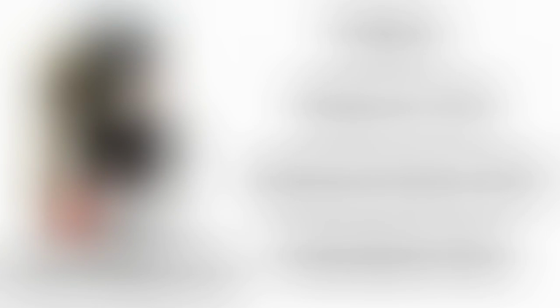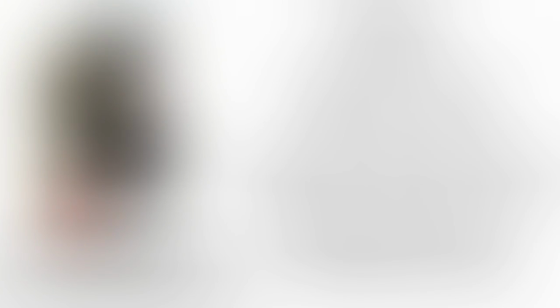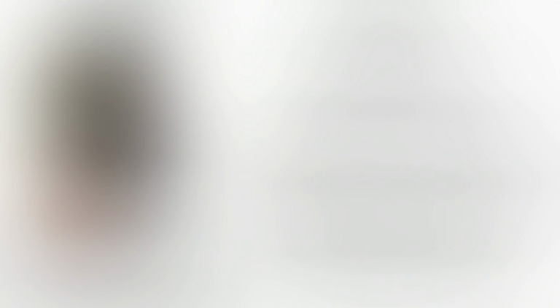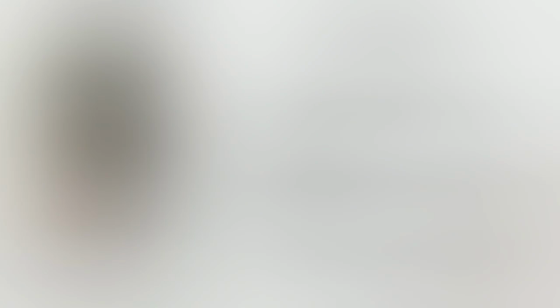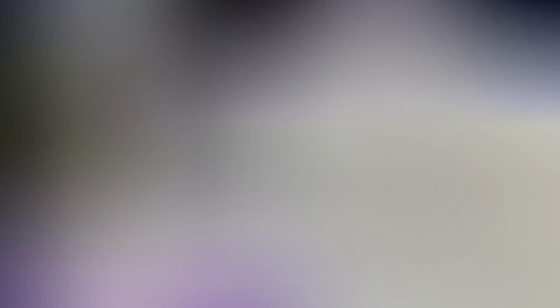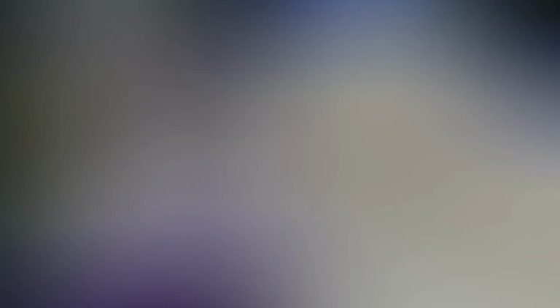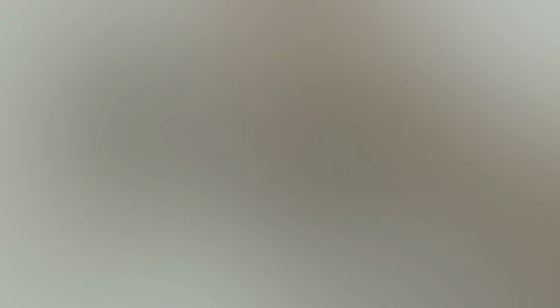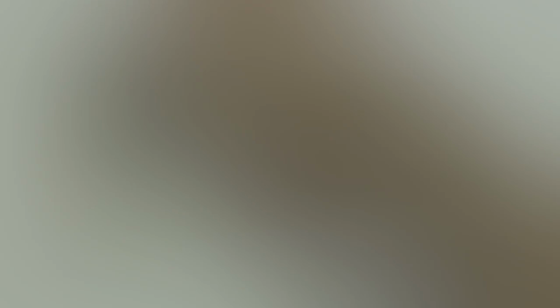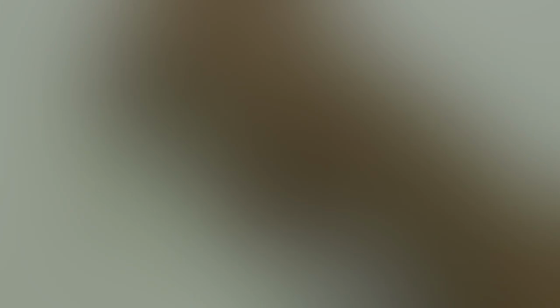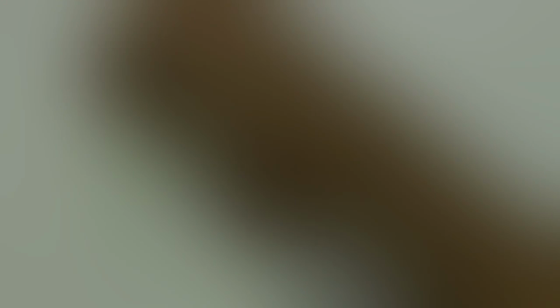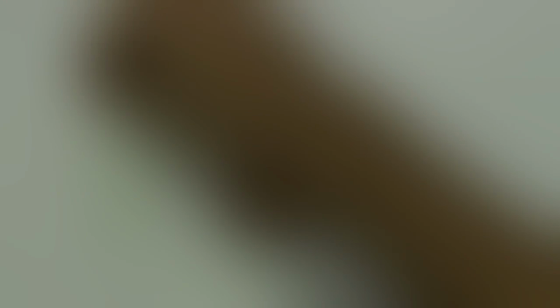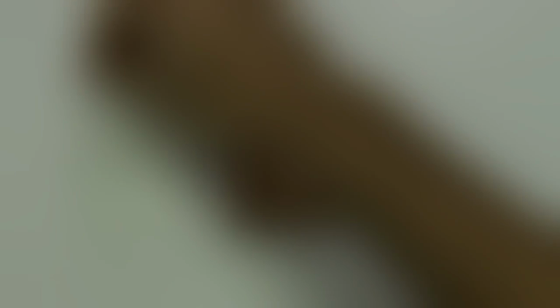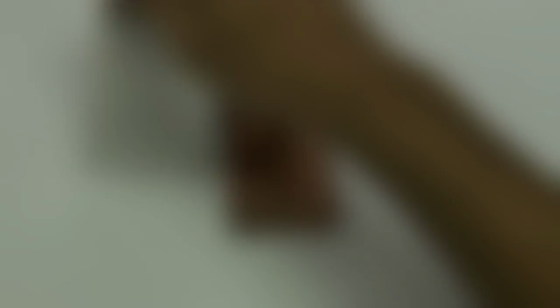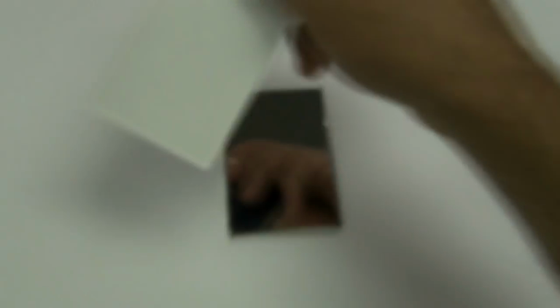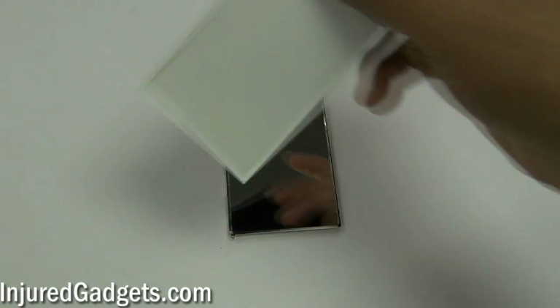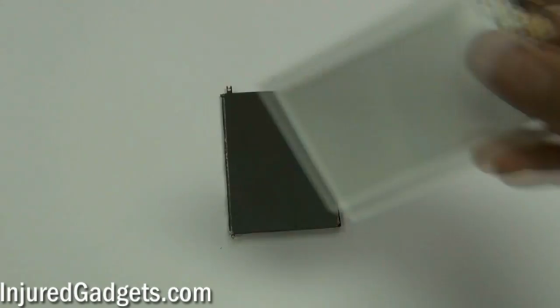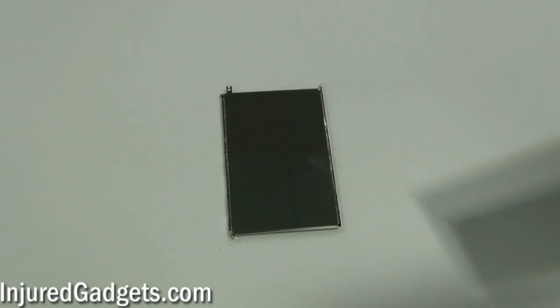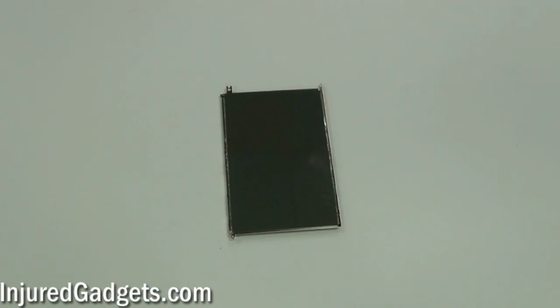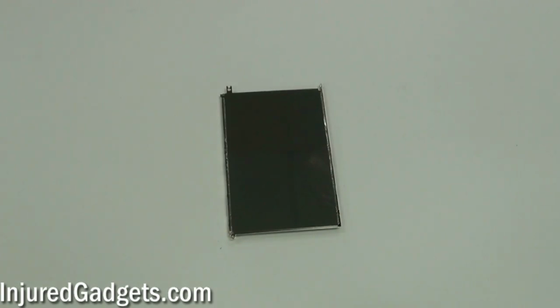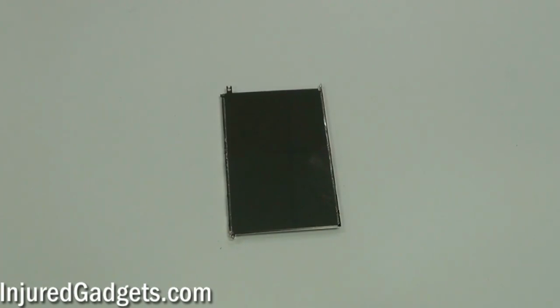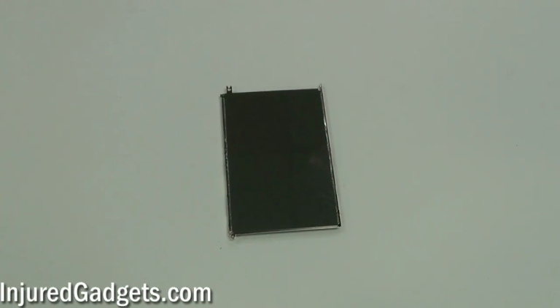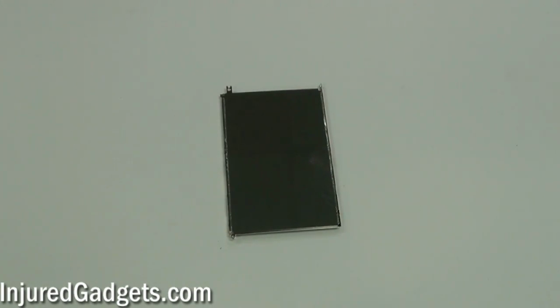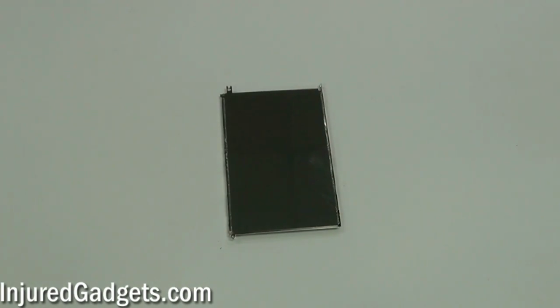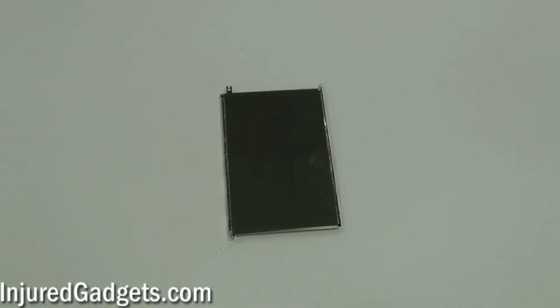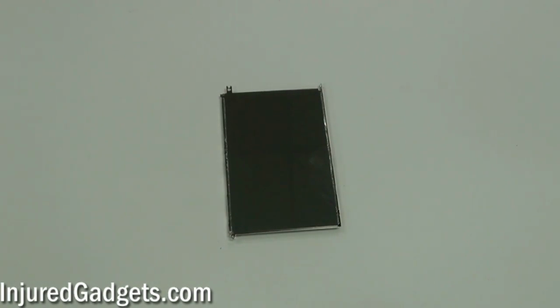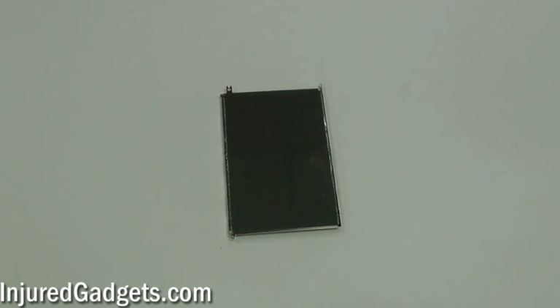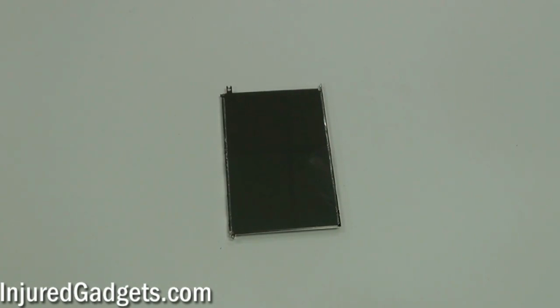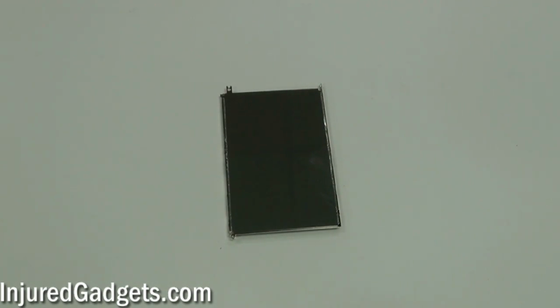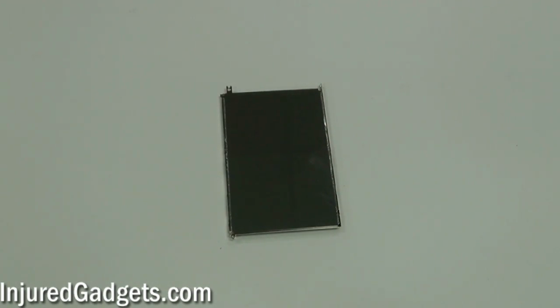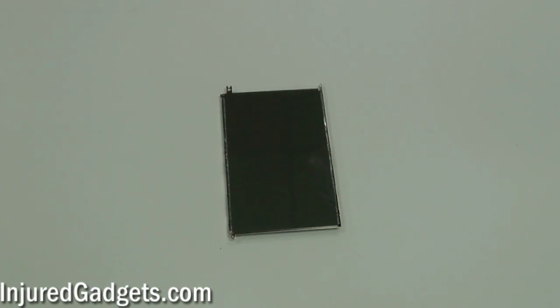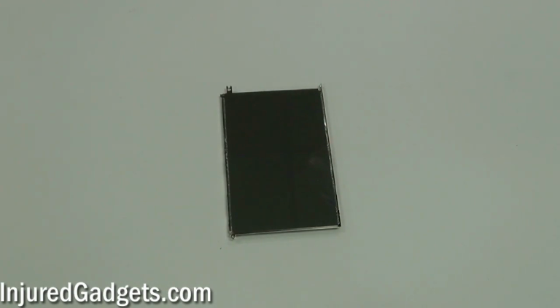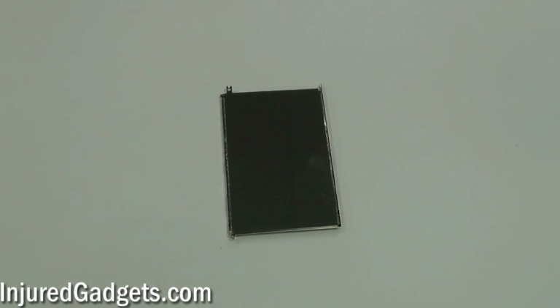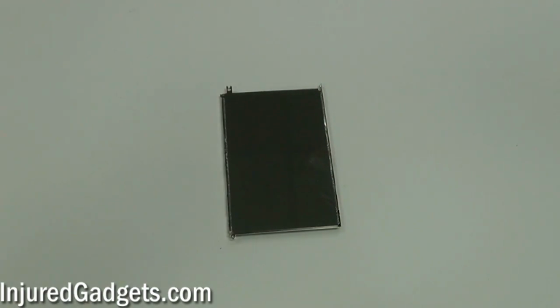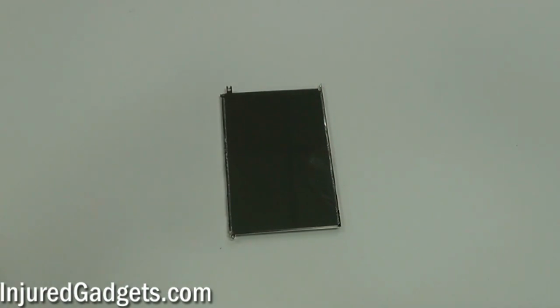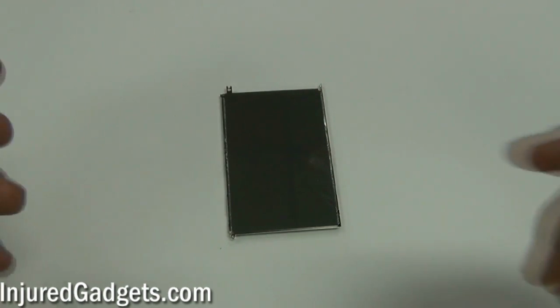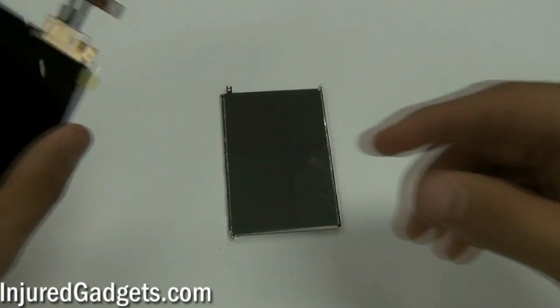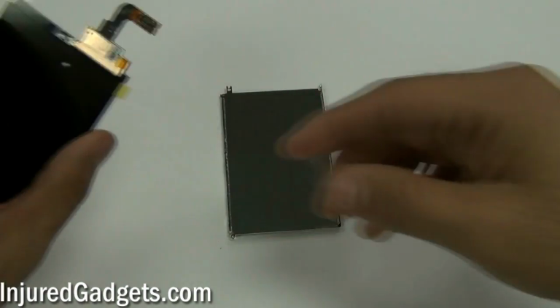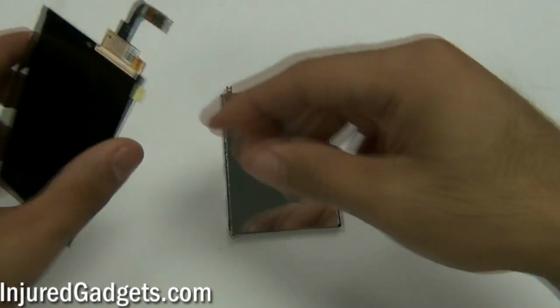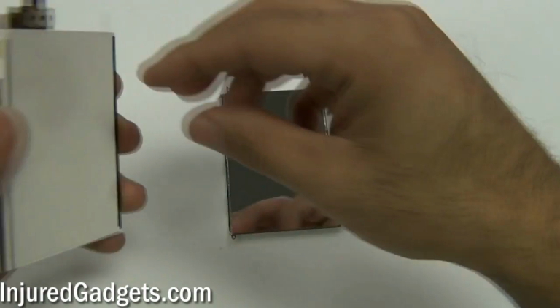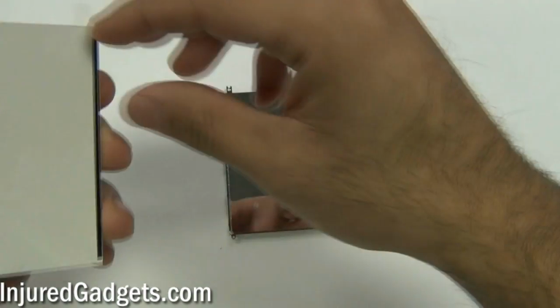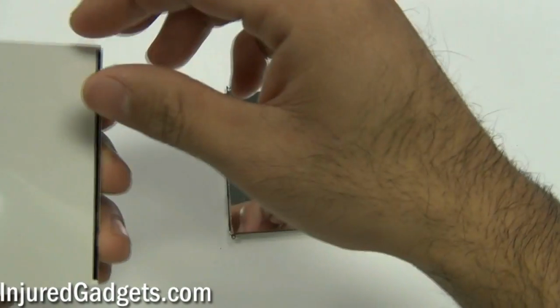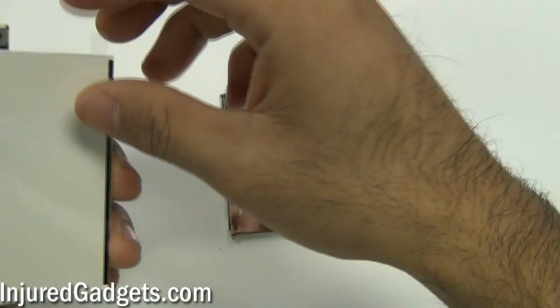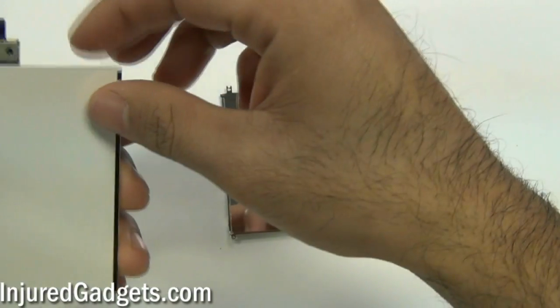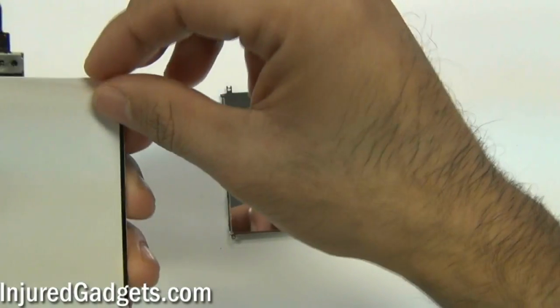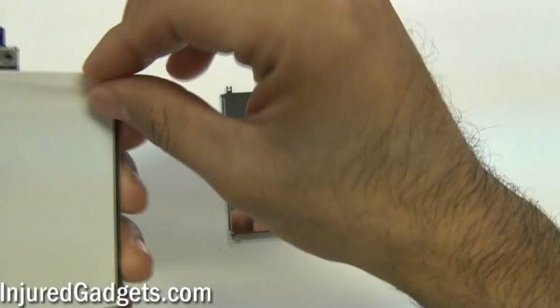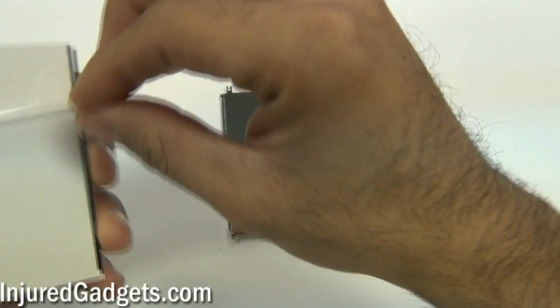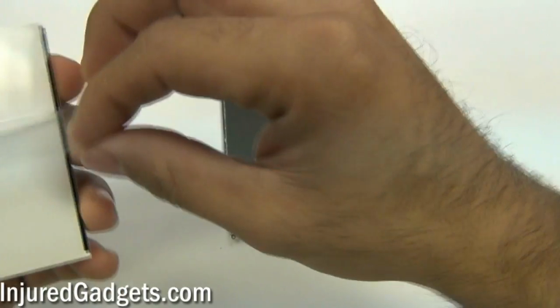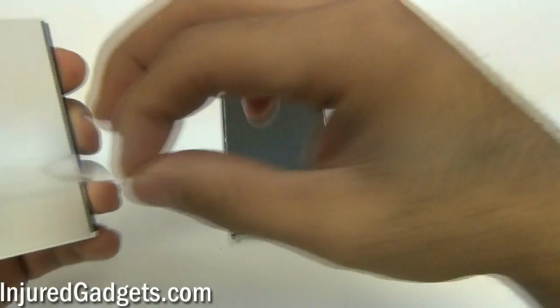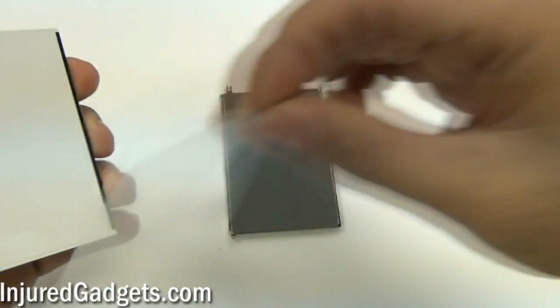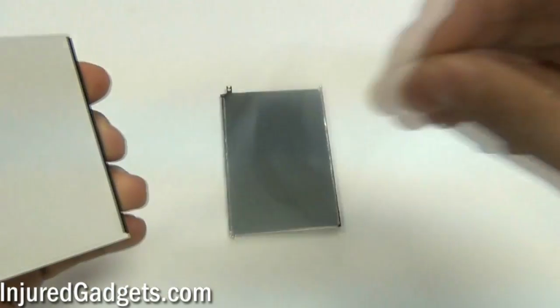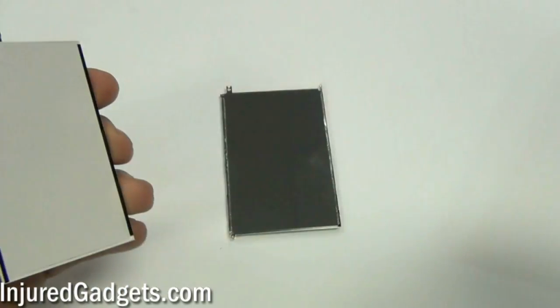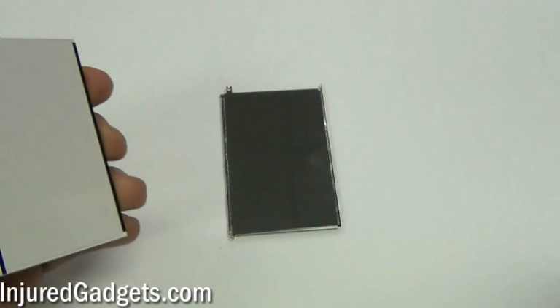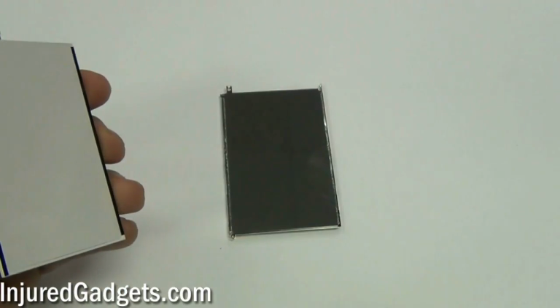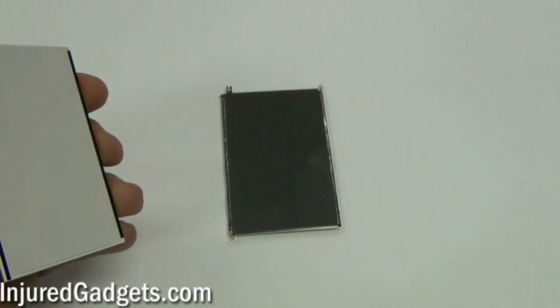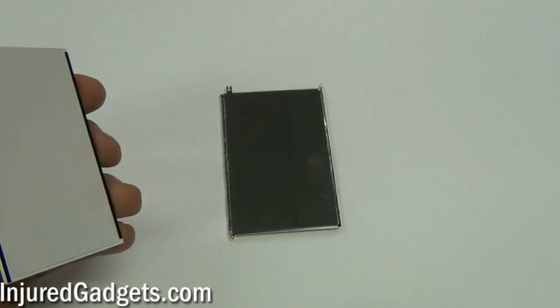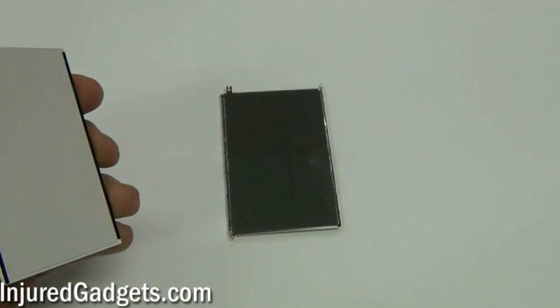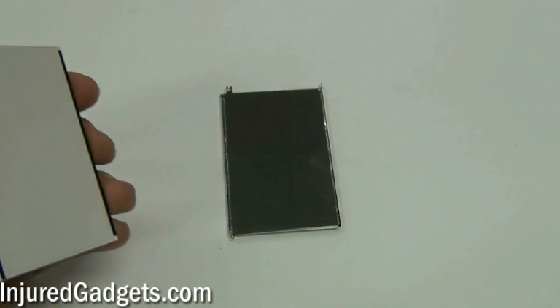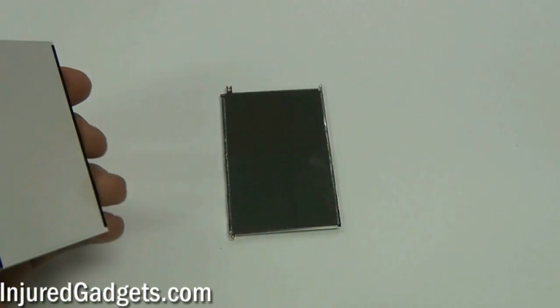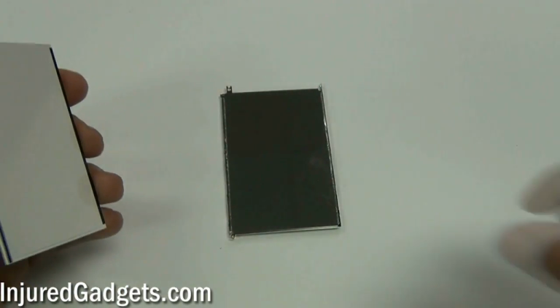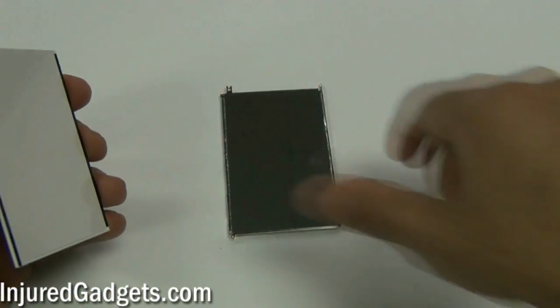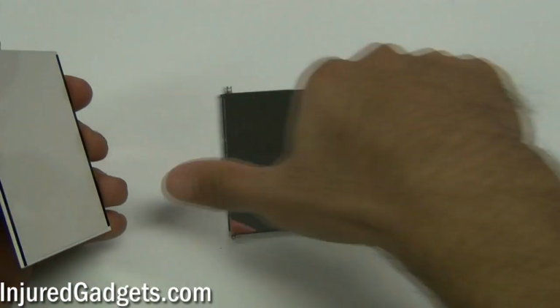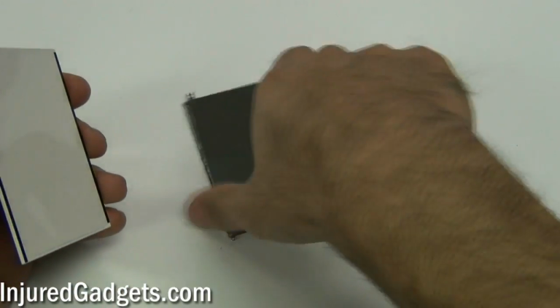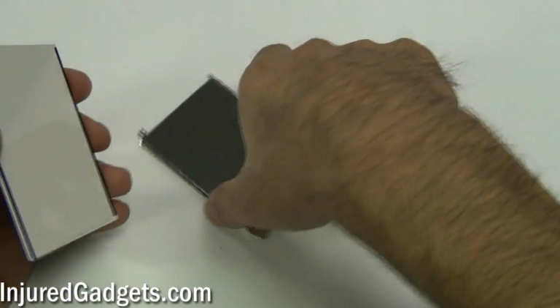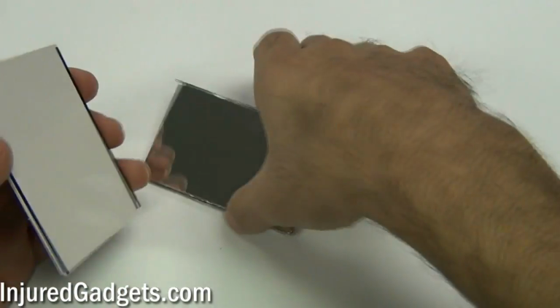Hey ladies and gentlemen, welcome to the iPhone 3G and 3GS LCD and touchscreen glass digitizer repair guide.